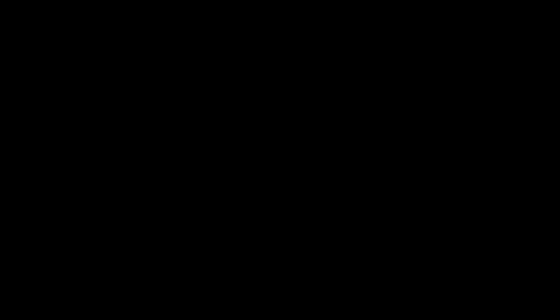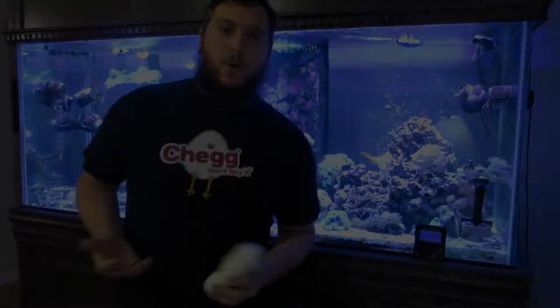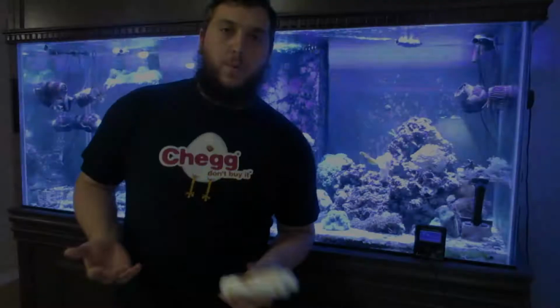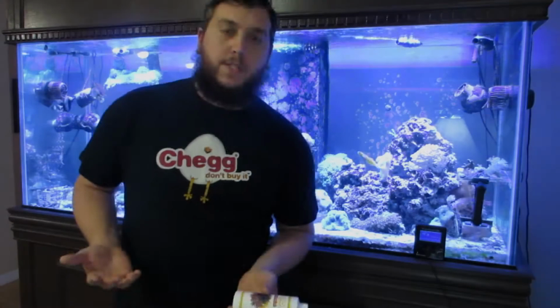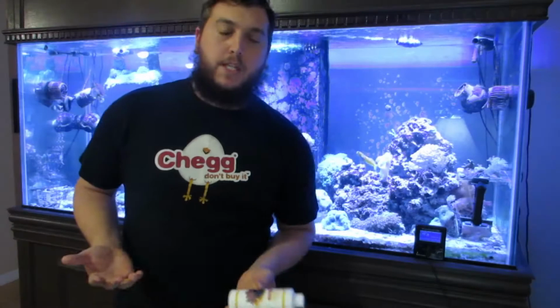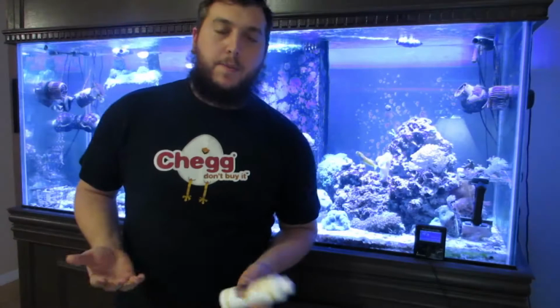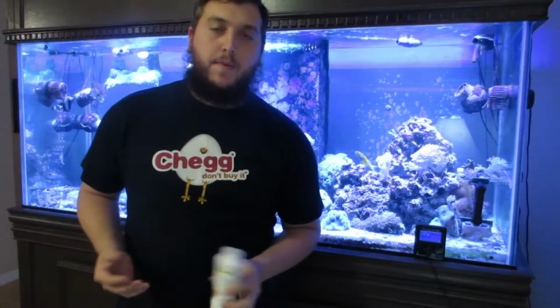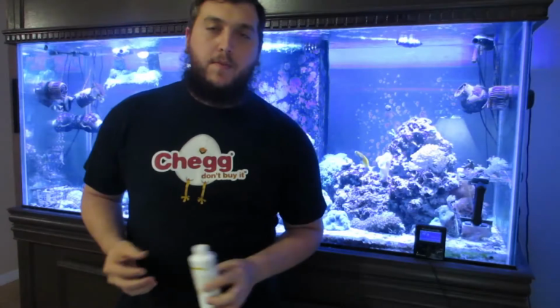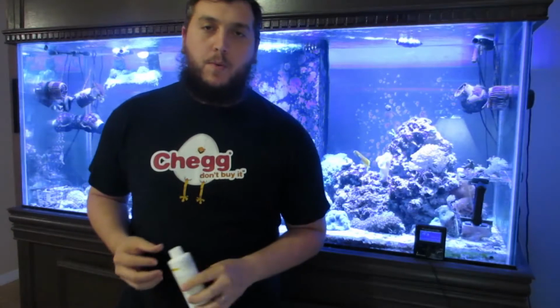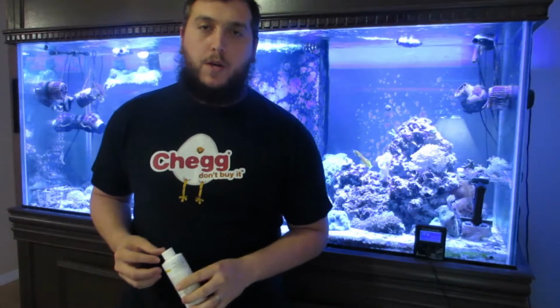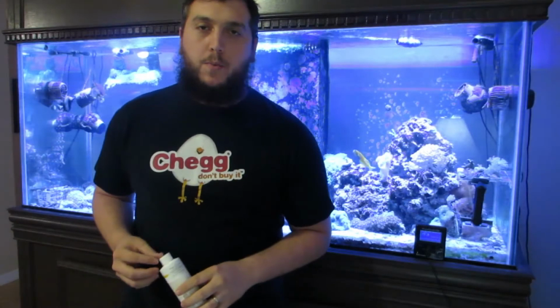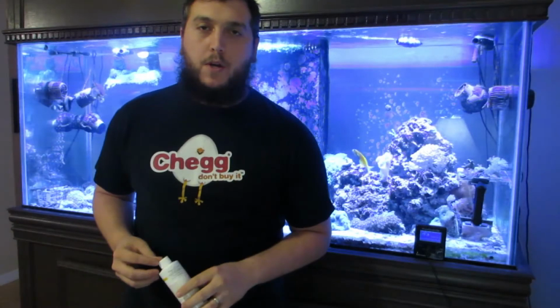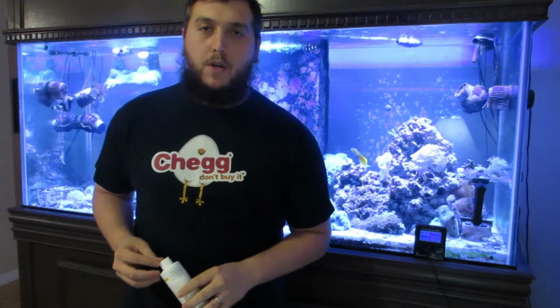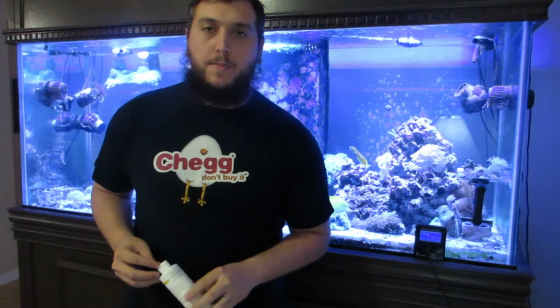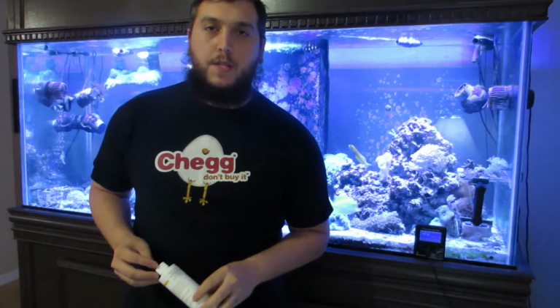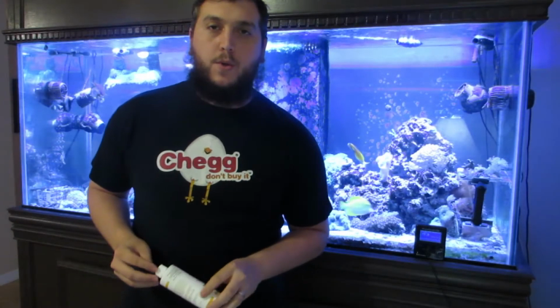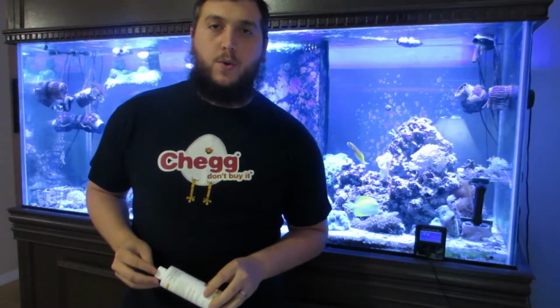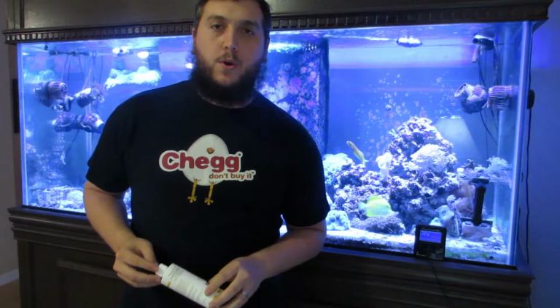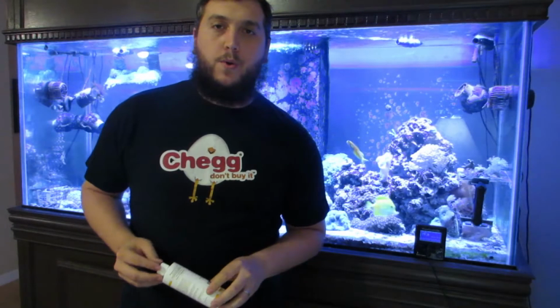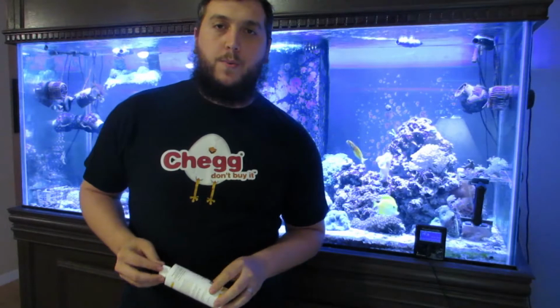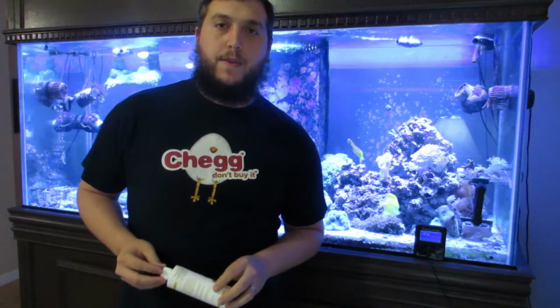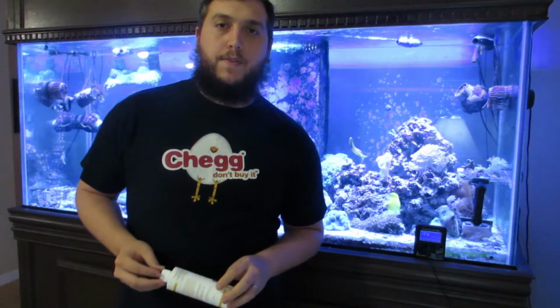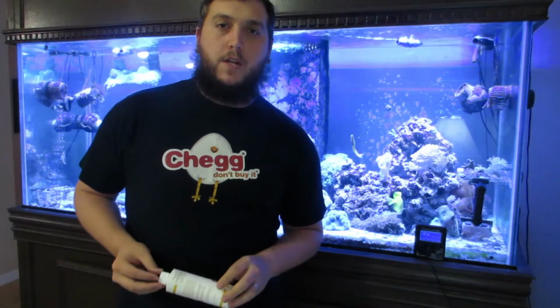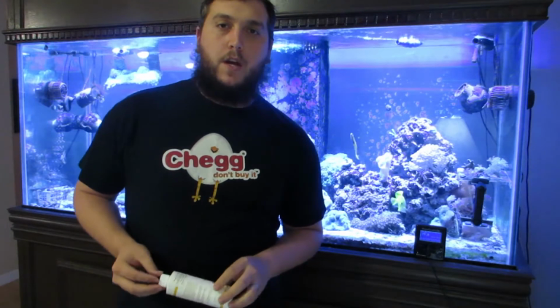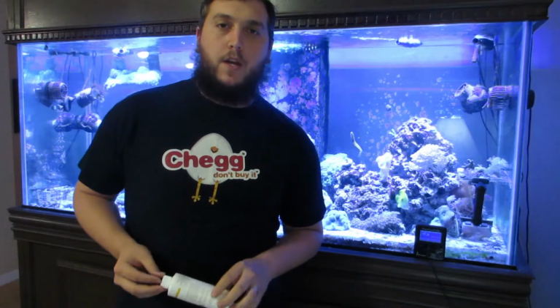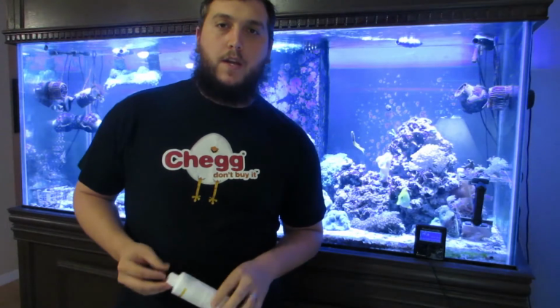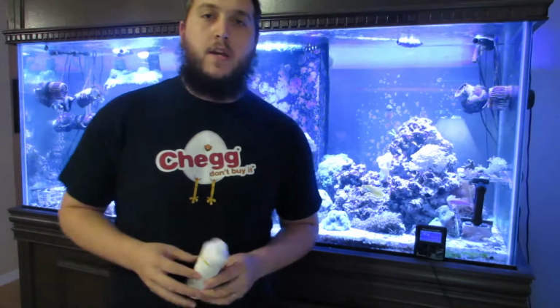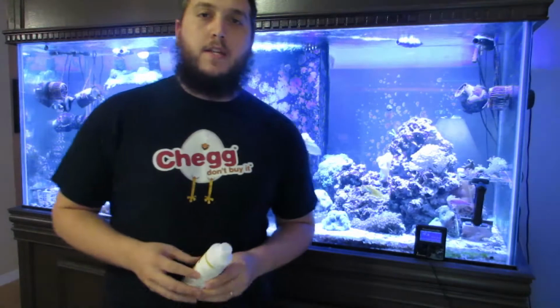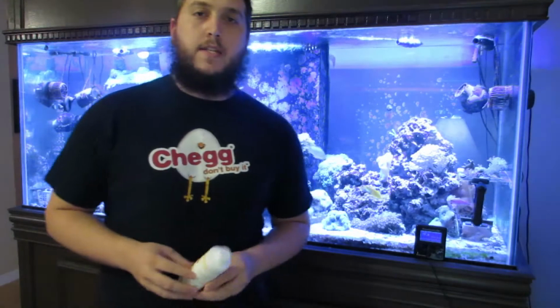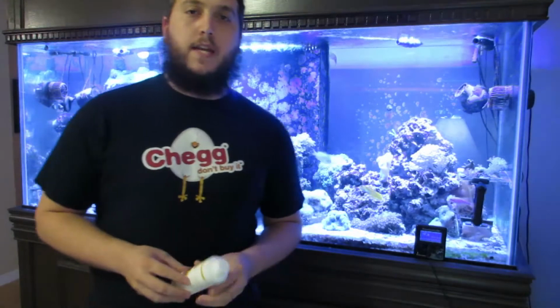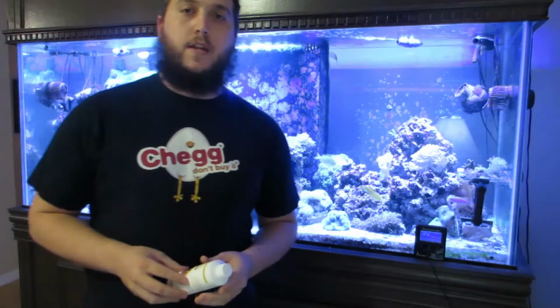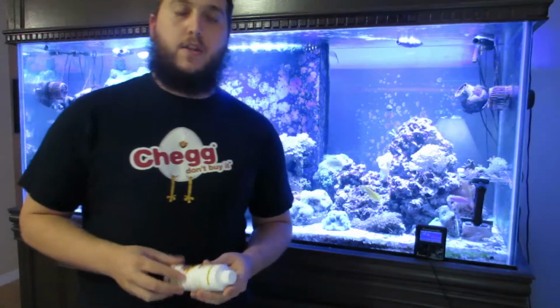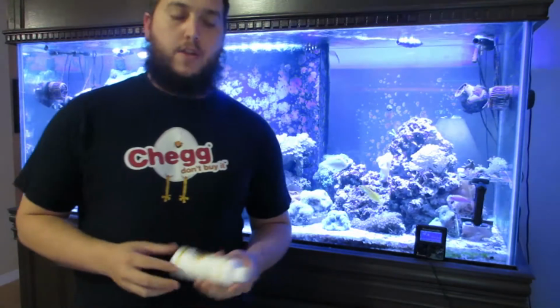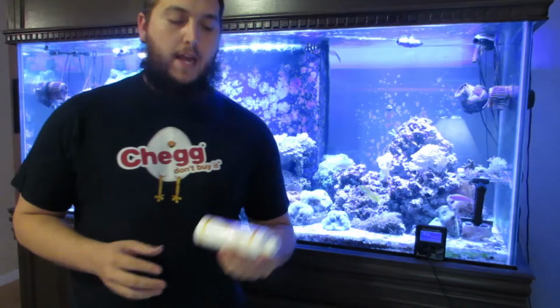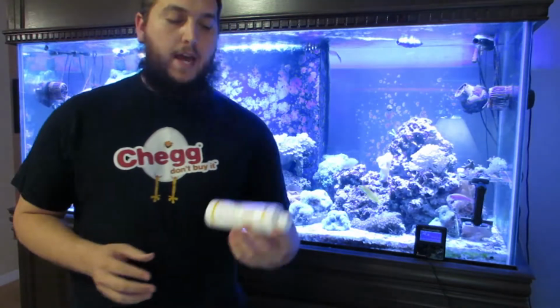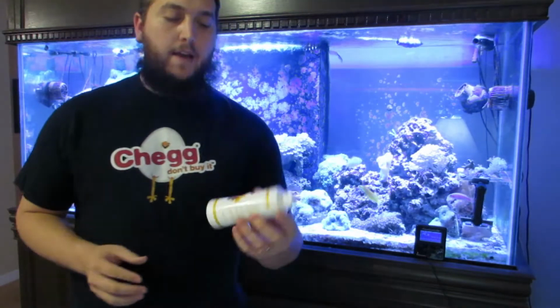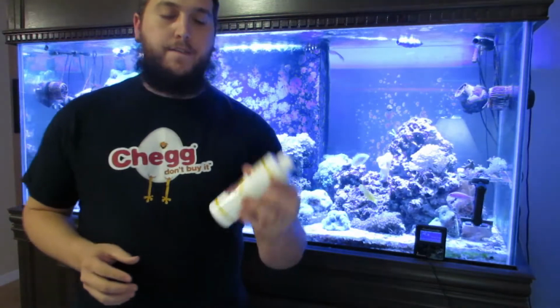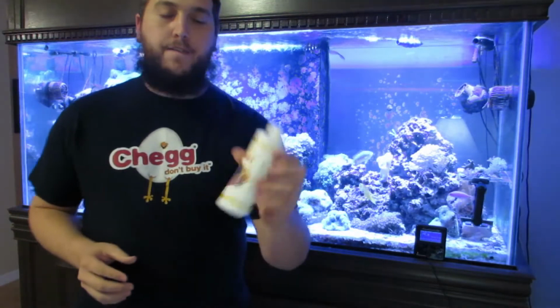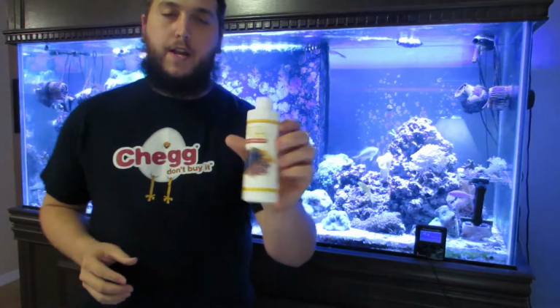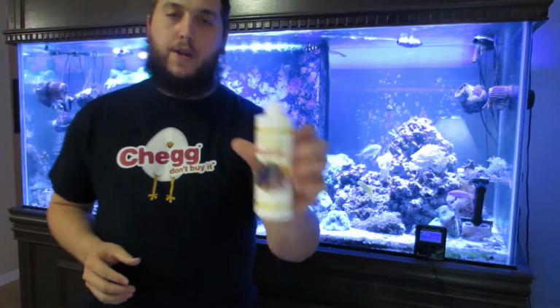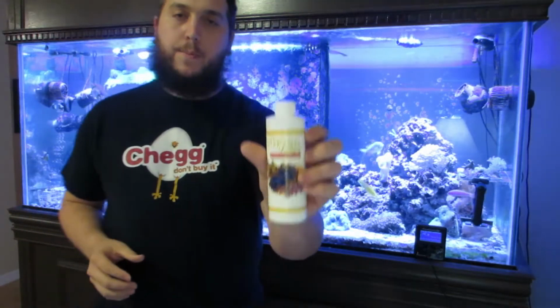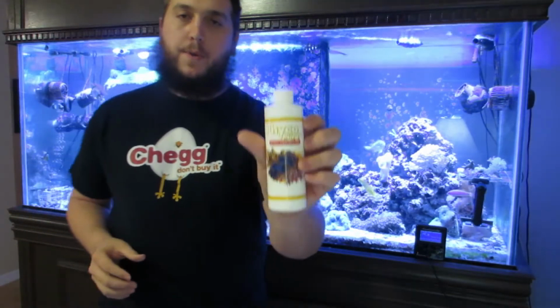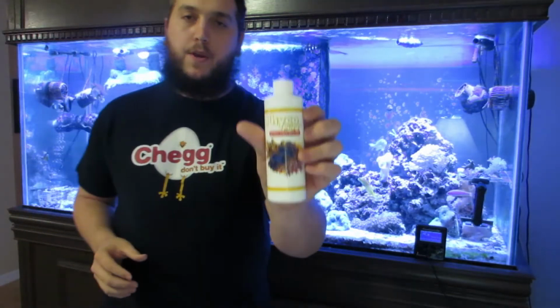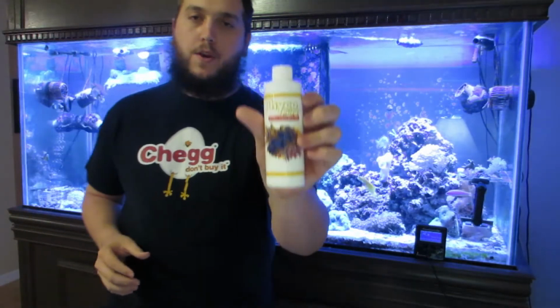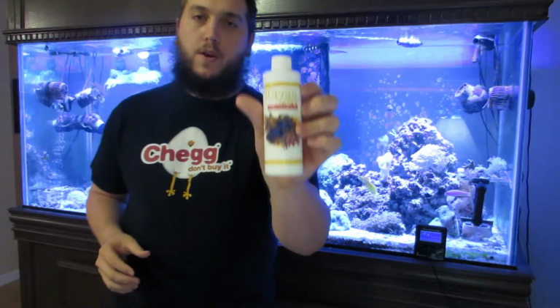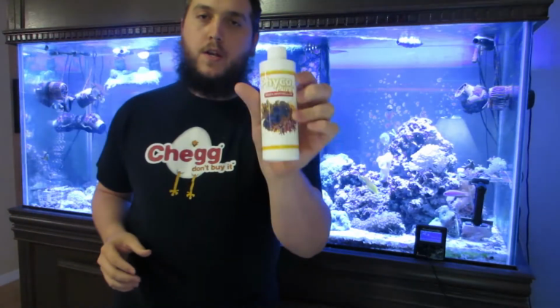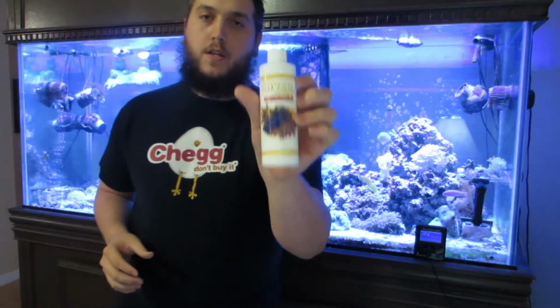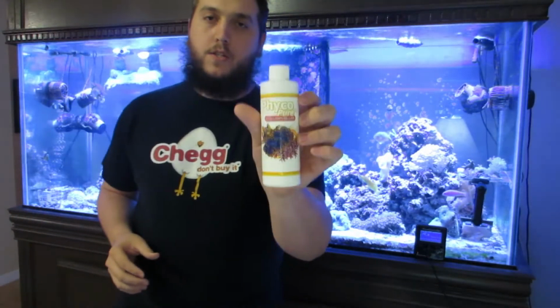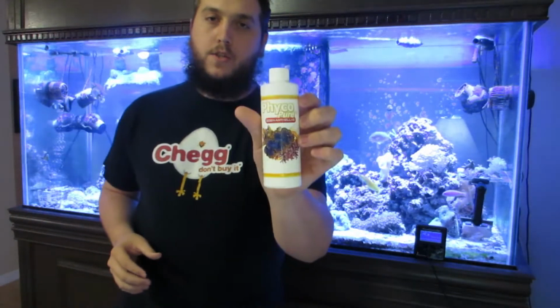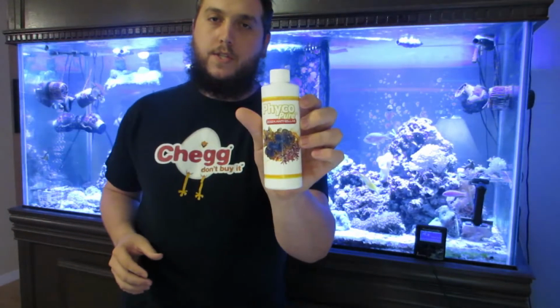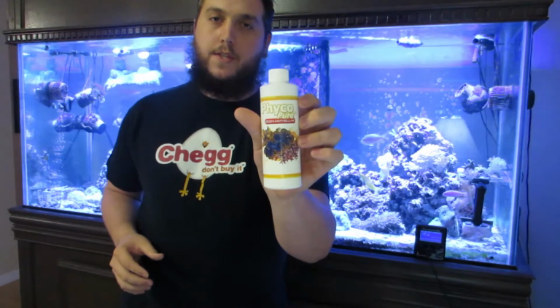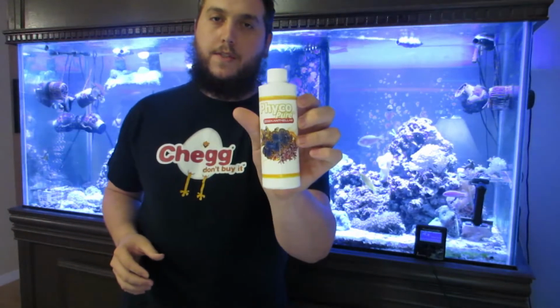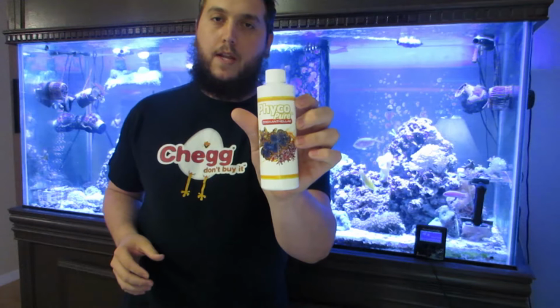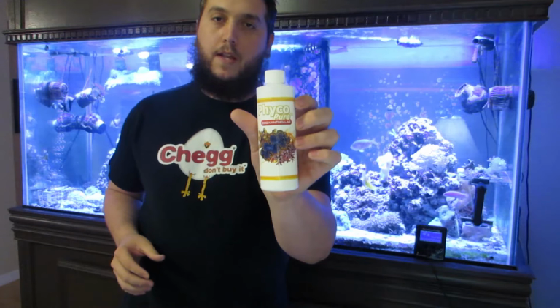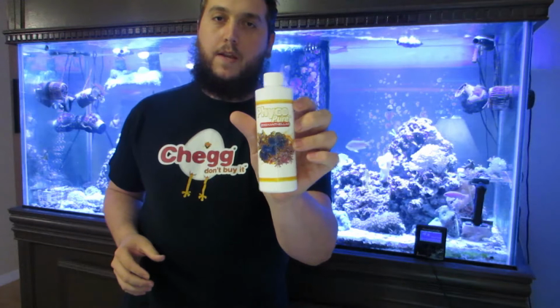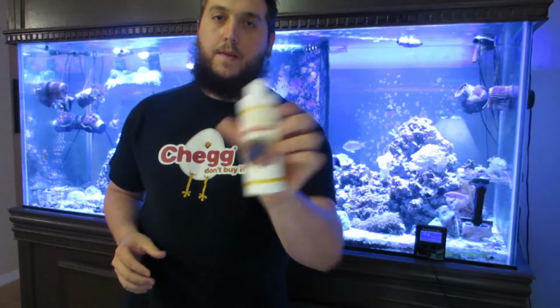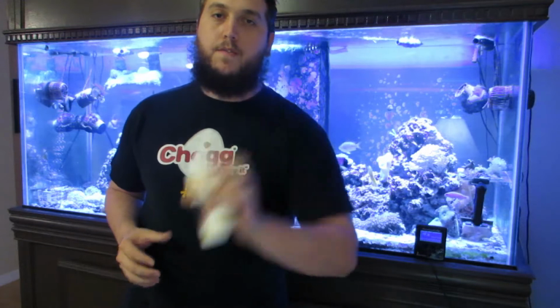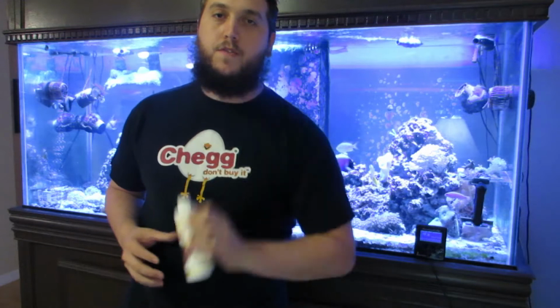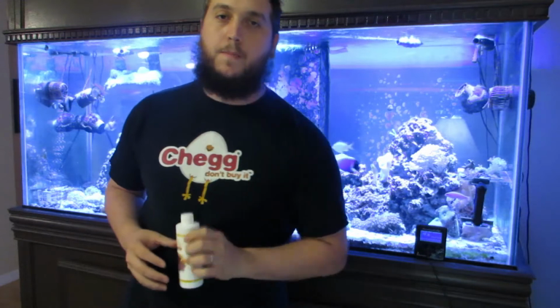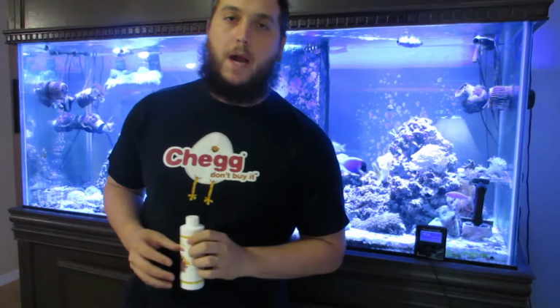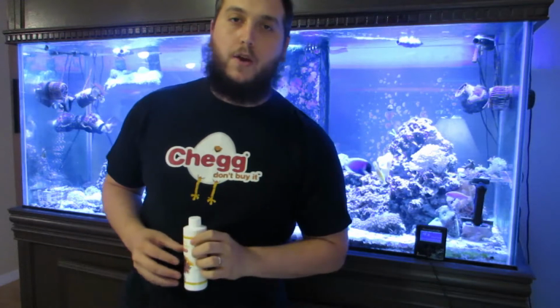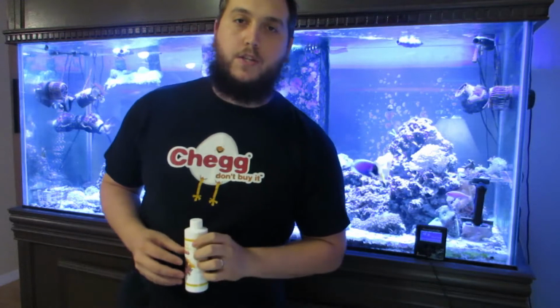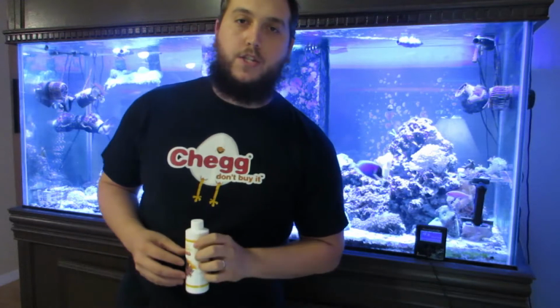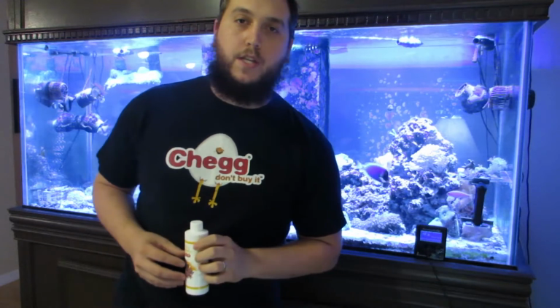What's up everyone? Welcome to the Coral Reef Talk. Take a look at Phycopure zooxanthellae from AlgaJu.